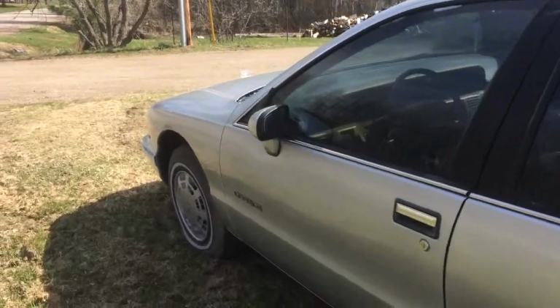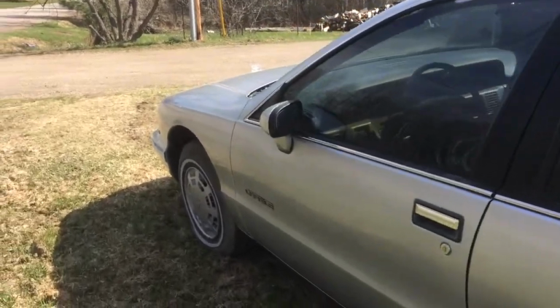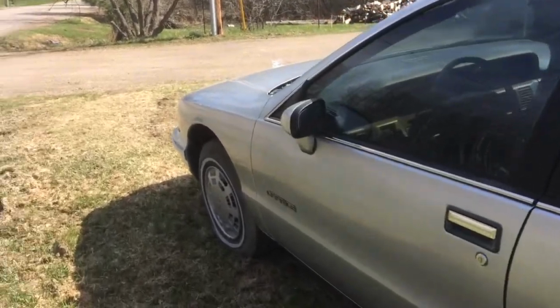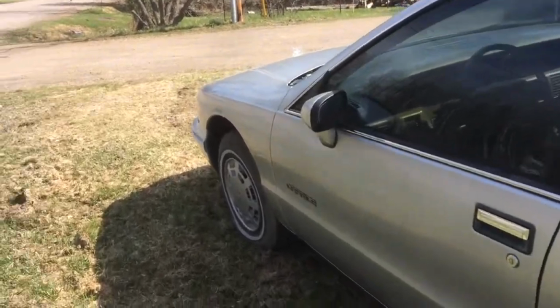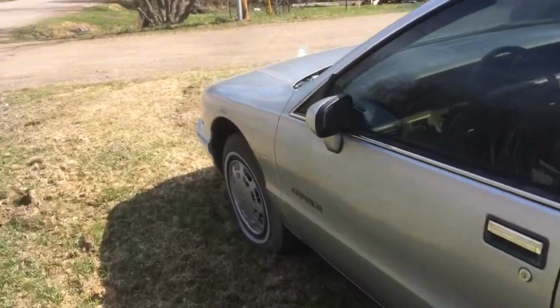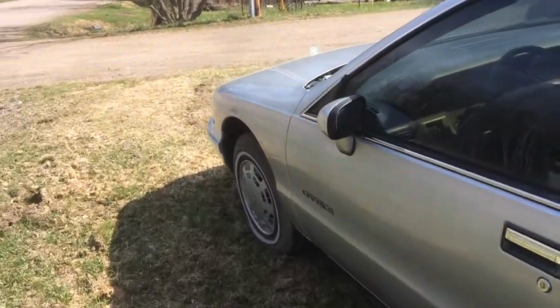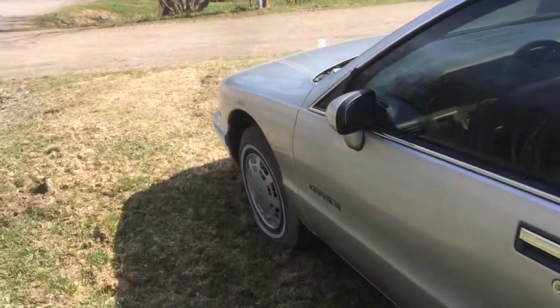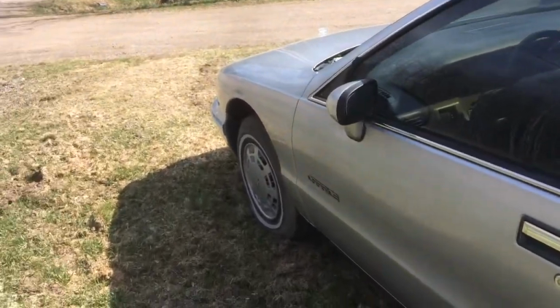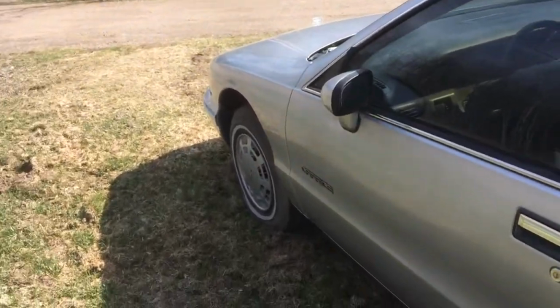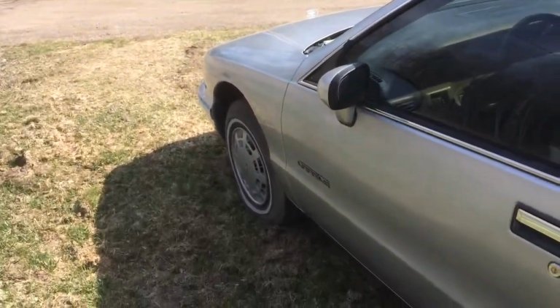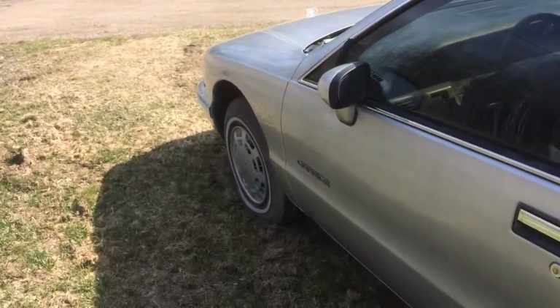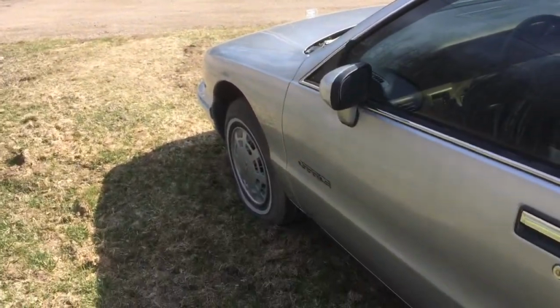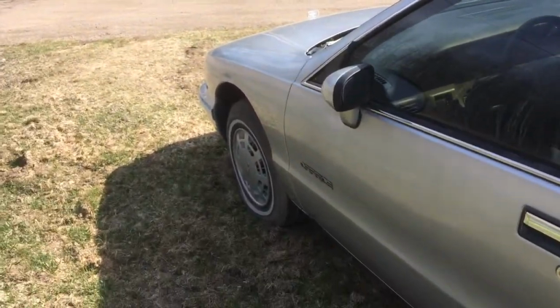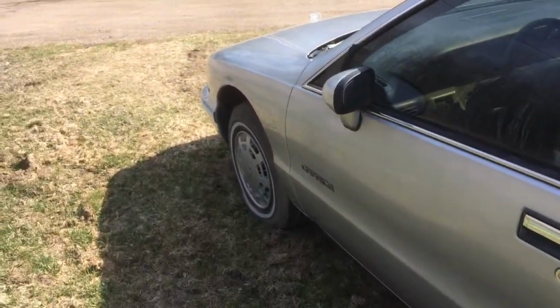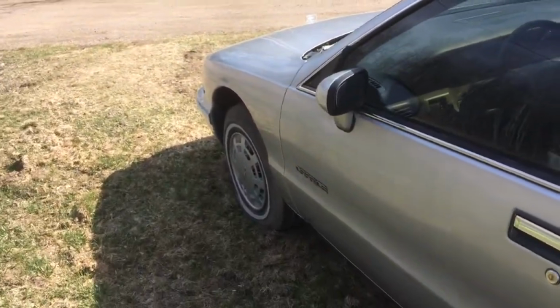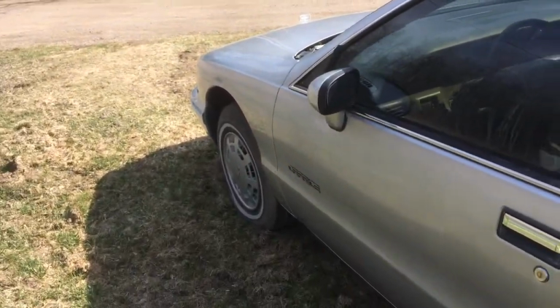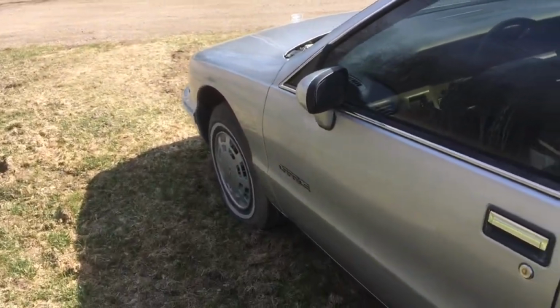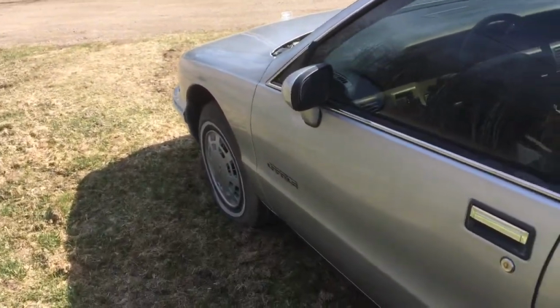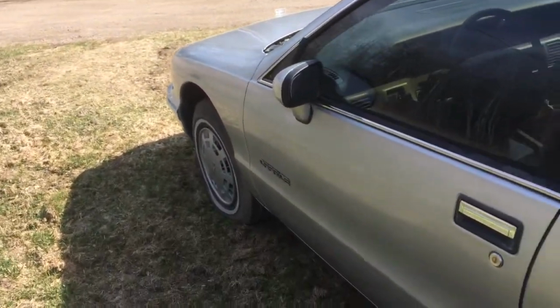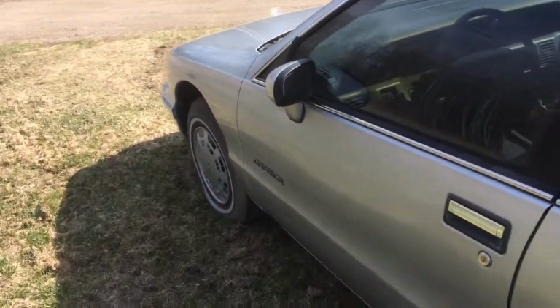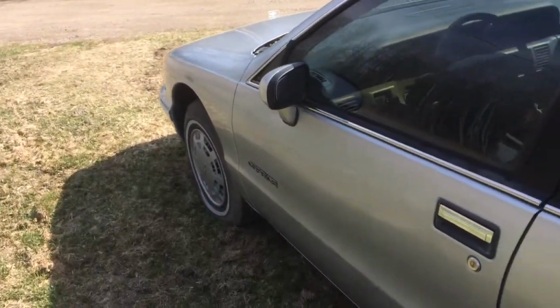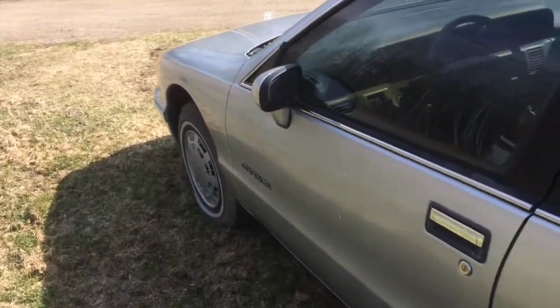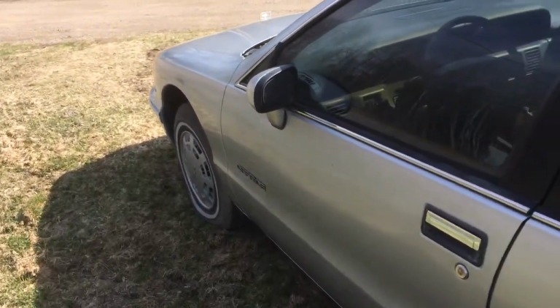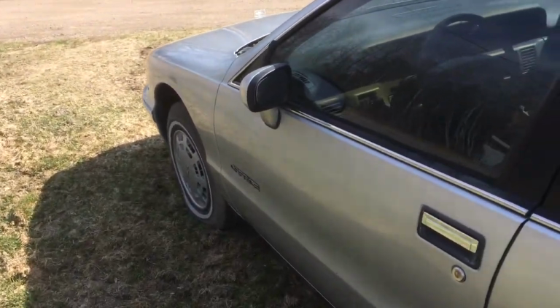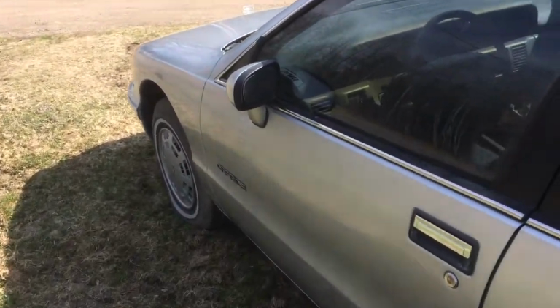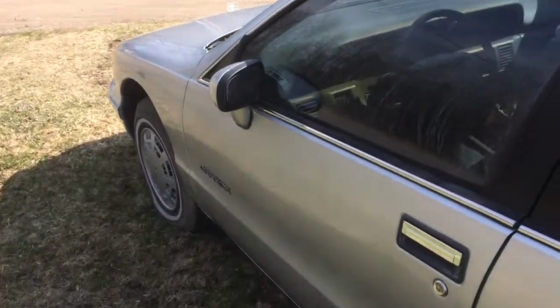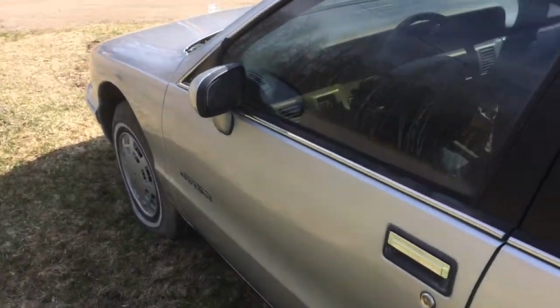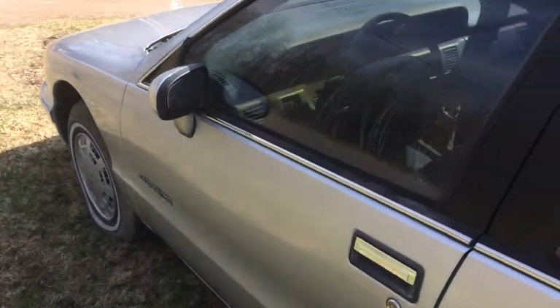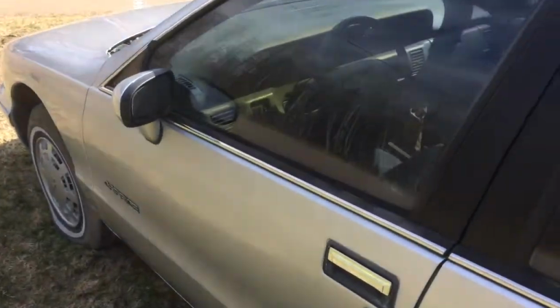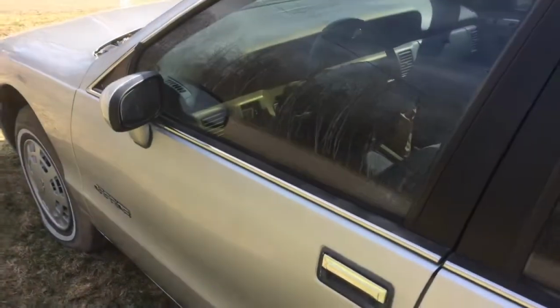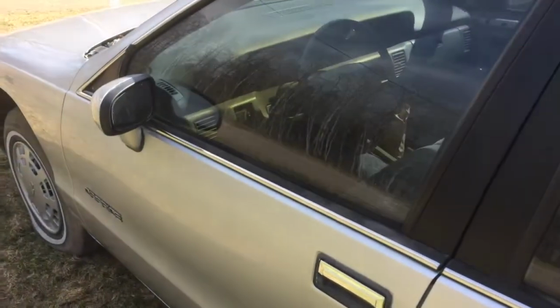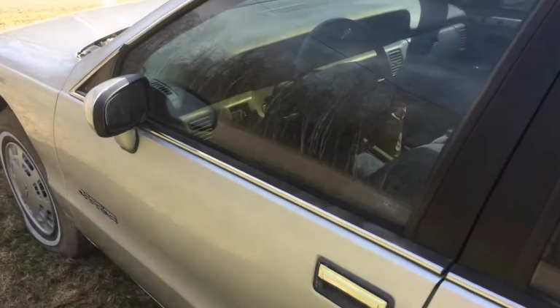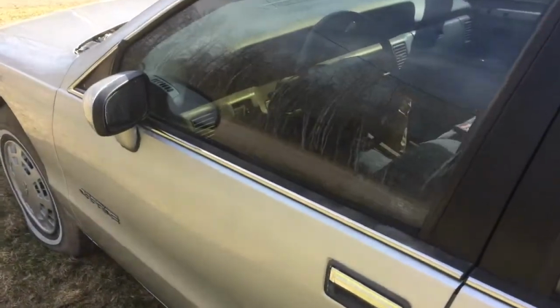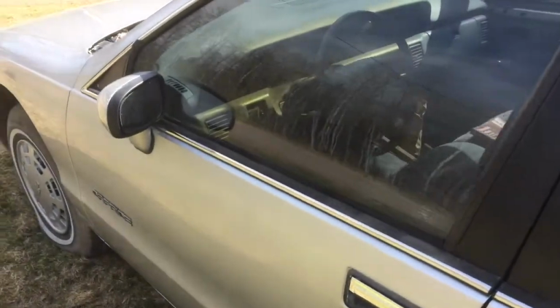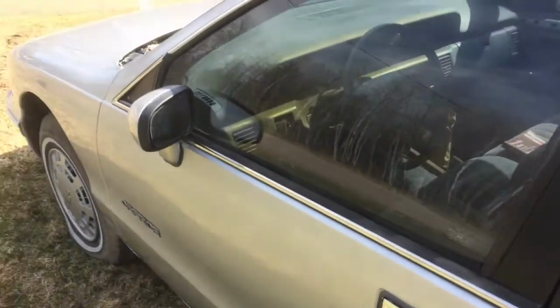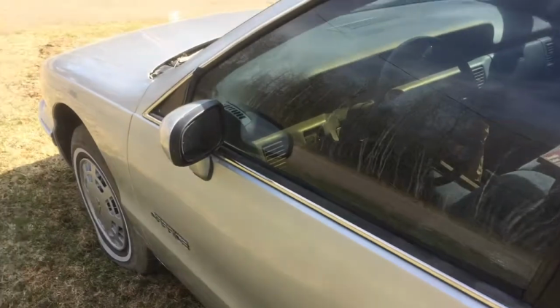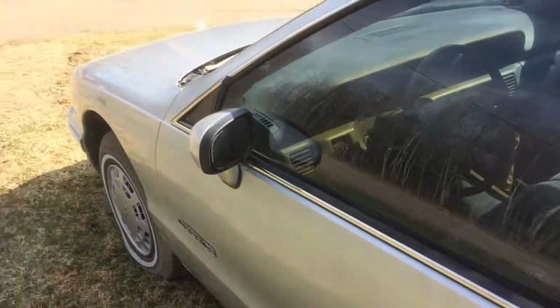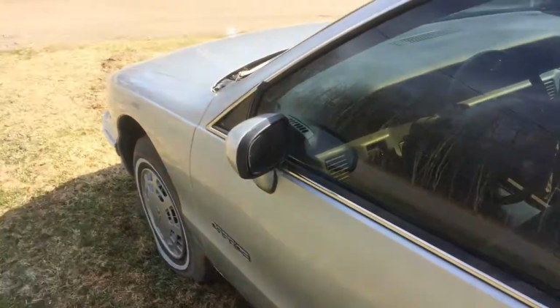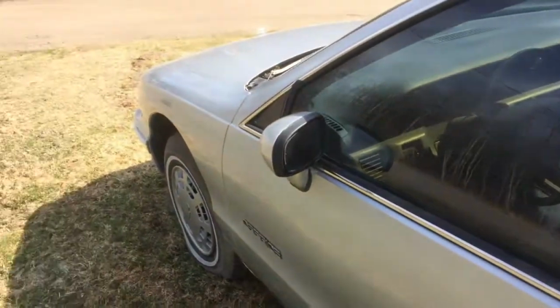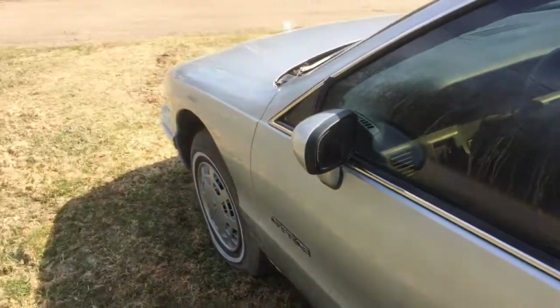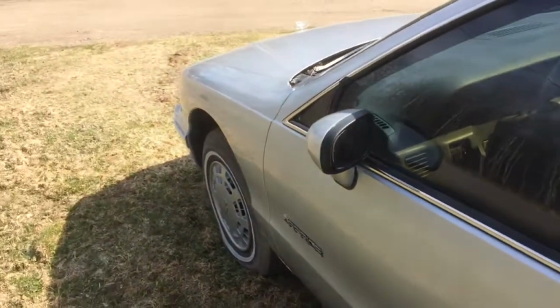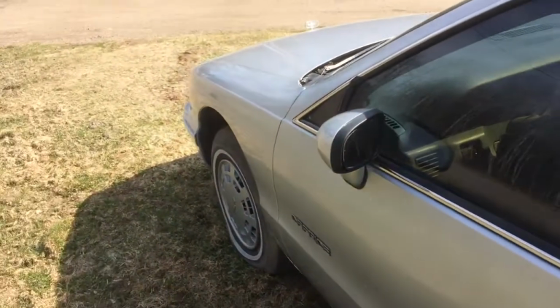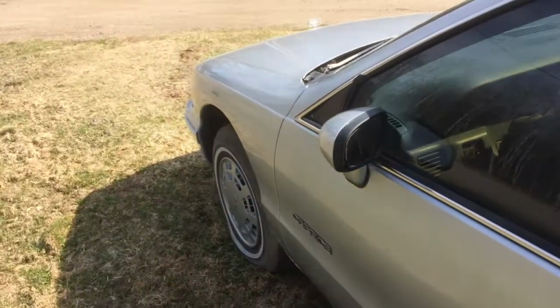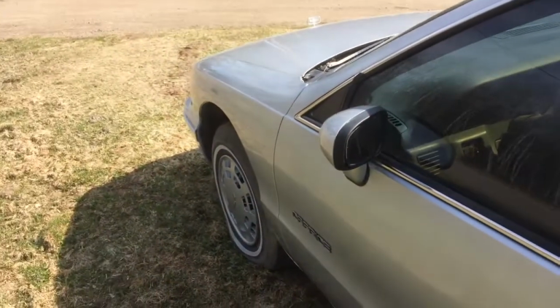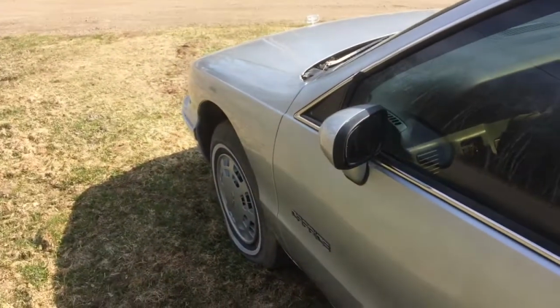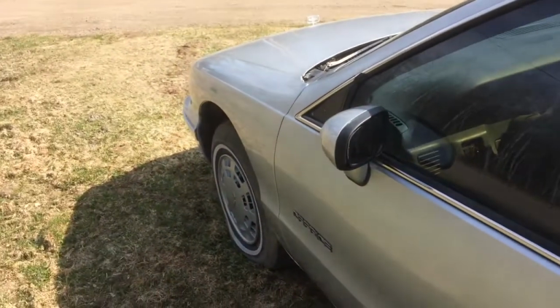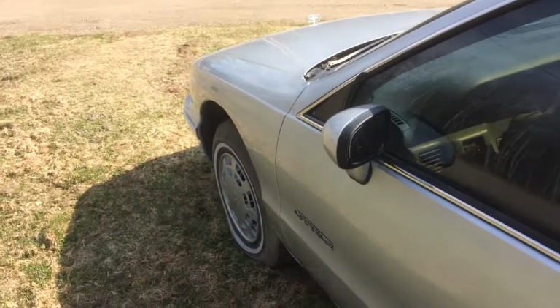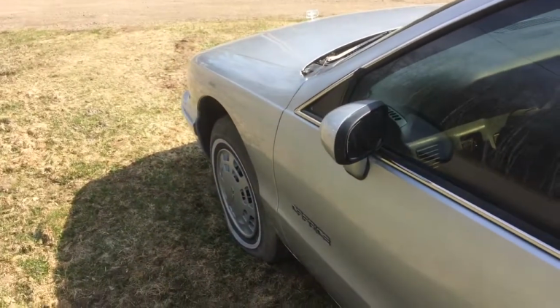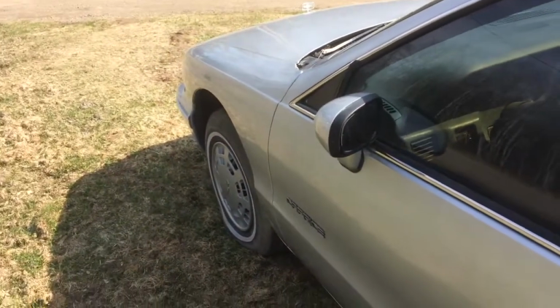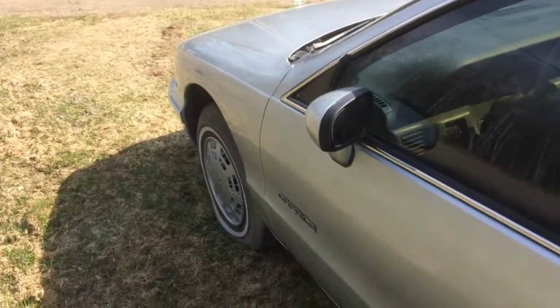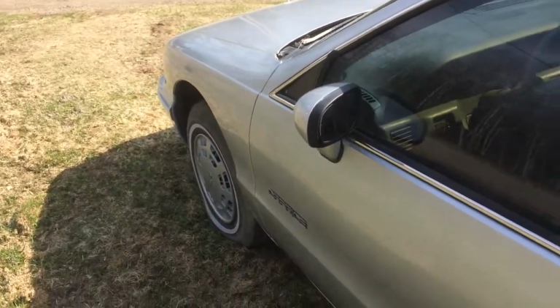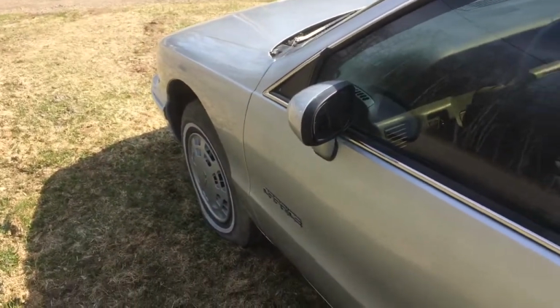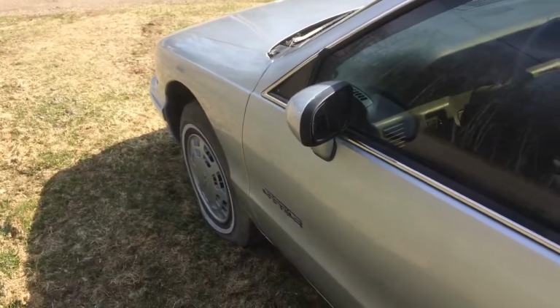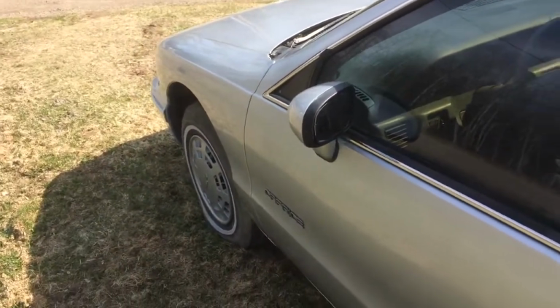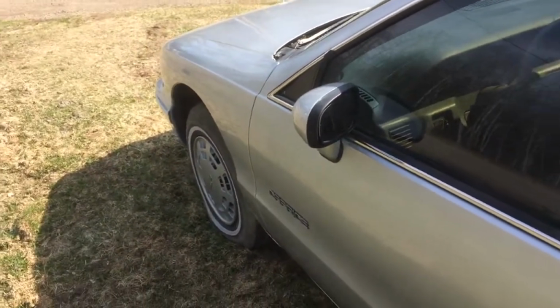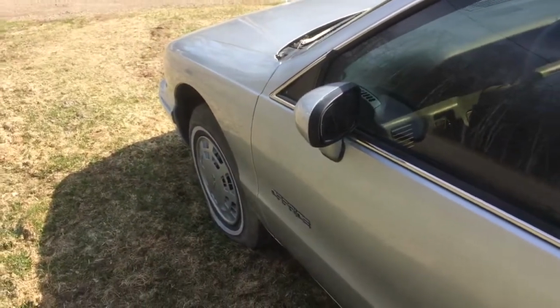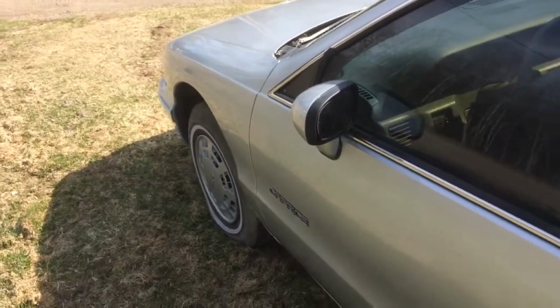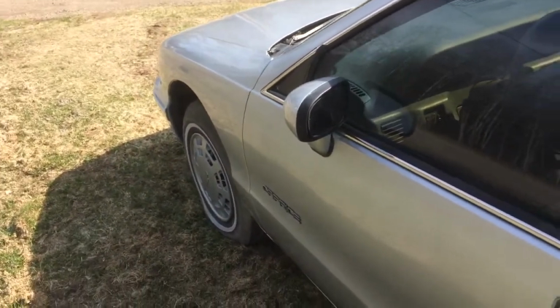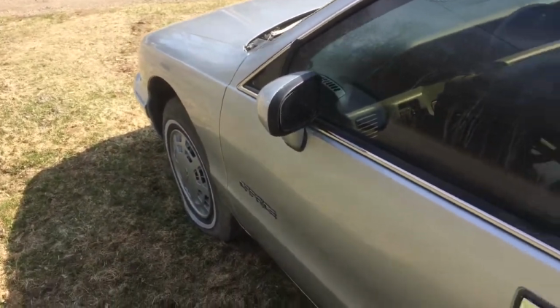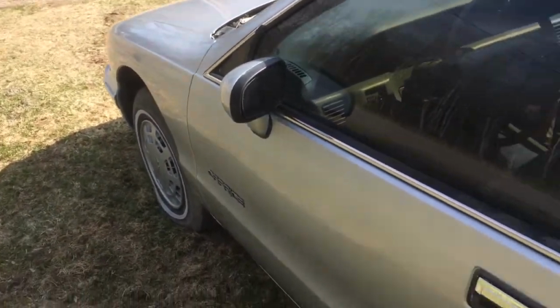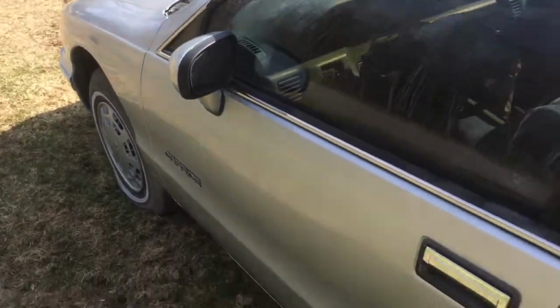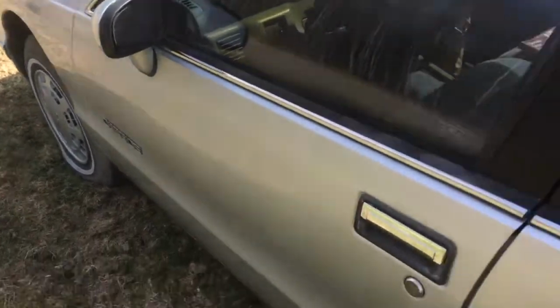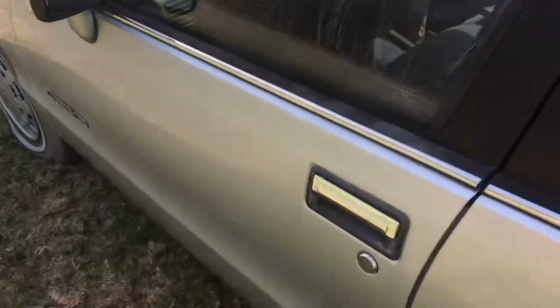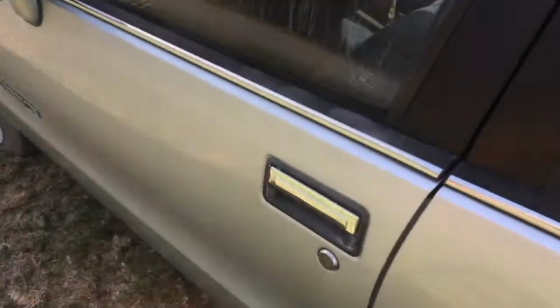I found the valve stem is leaking on this tire and figured out where it's leaking — so of course after about a week it goes flat.